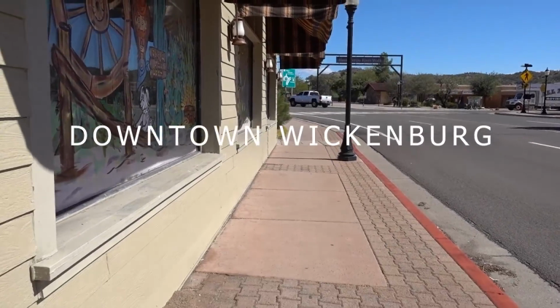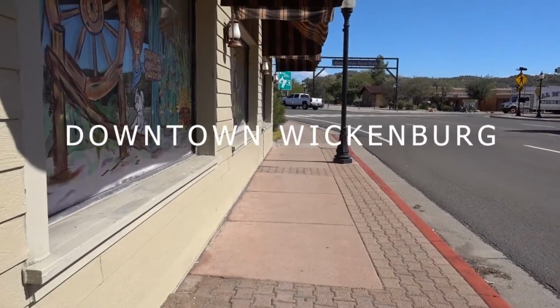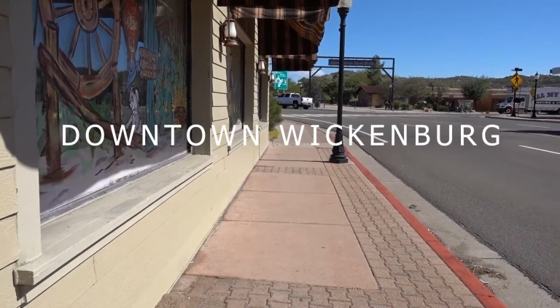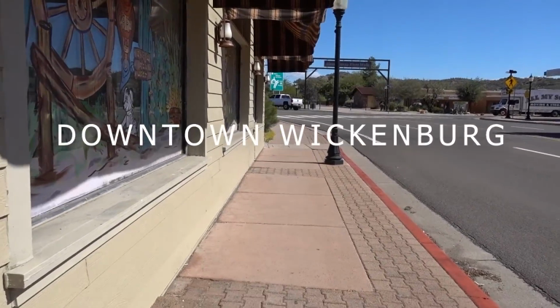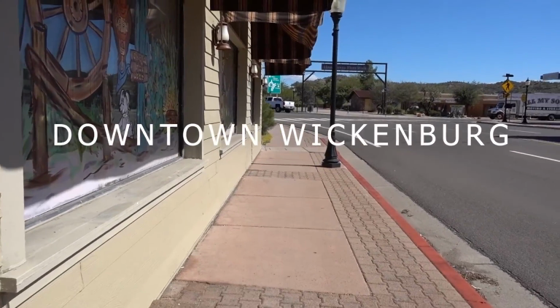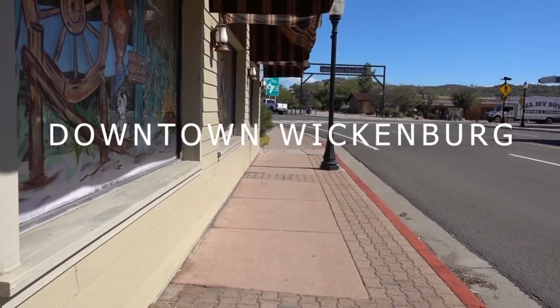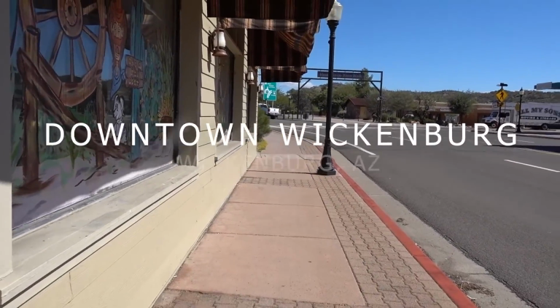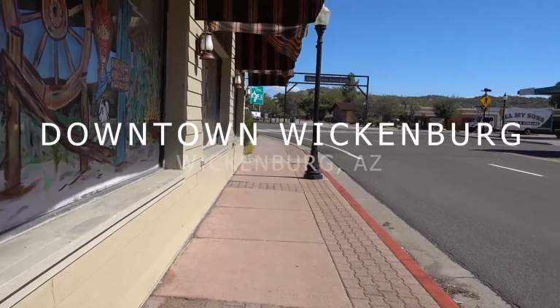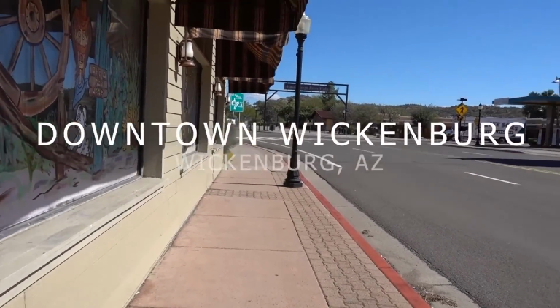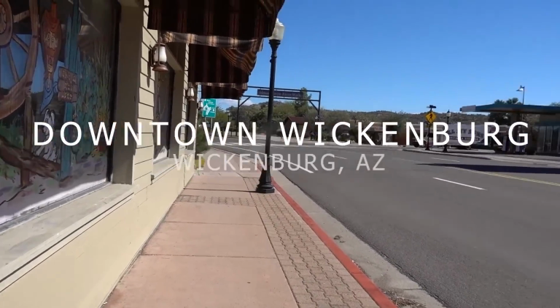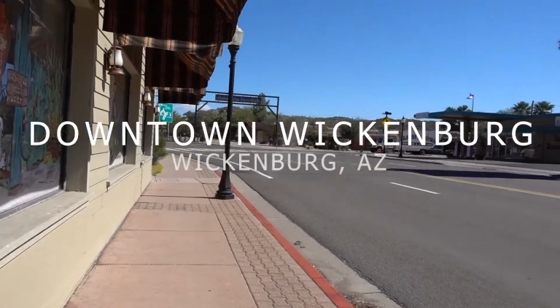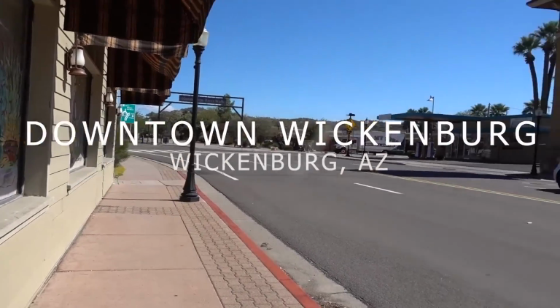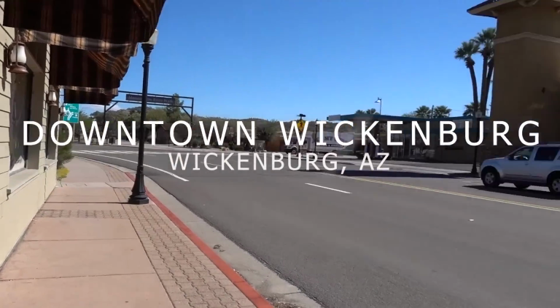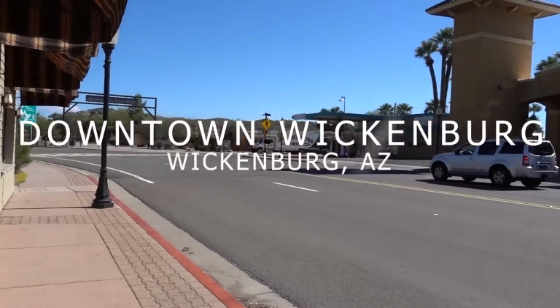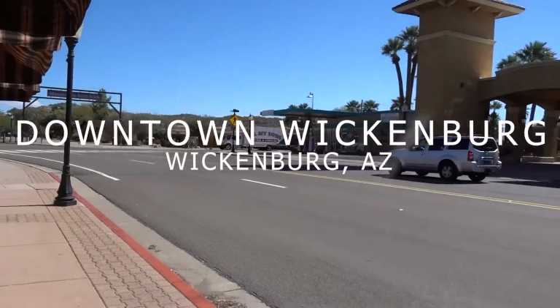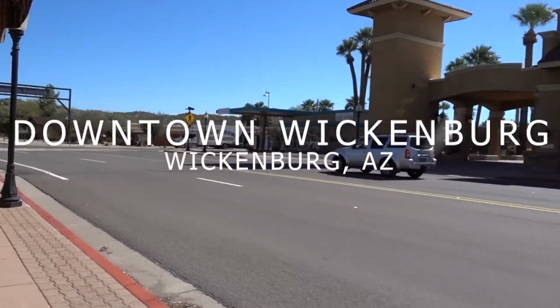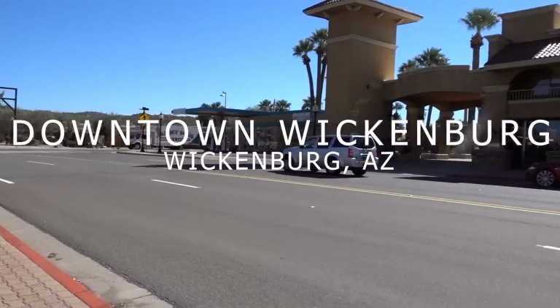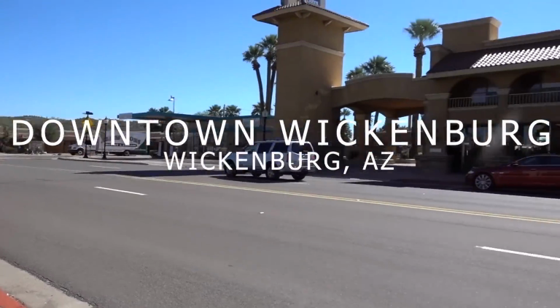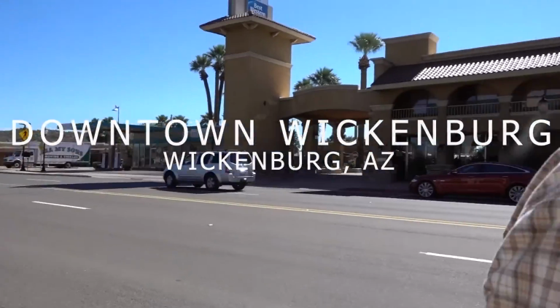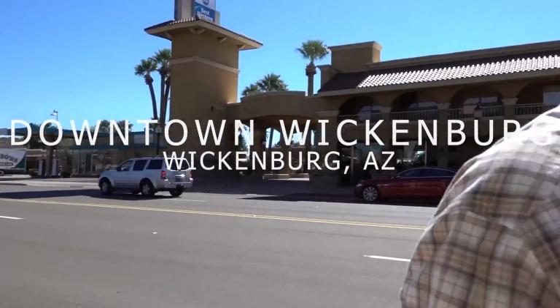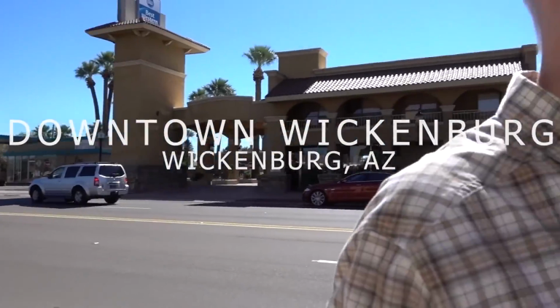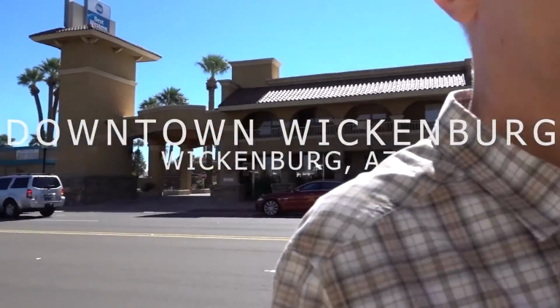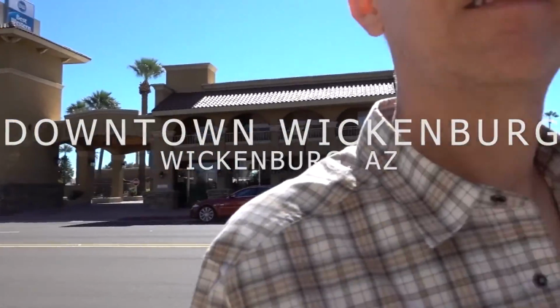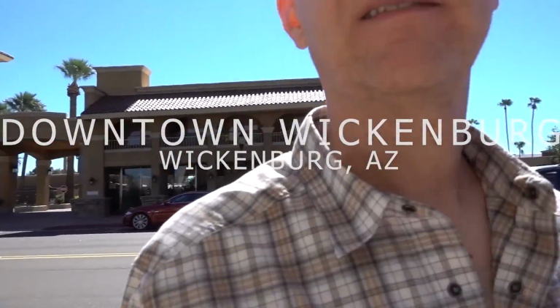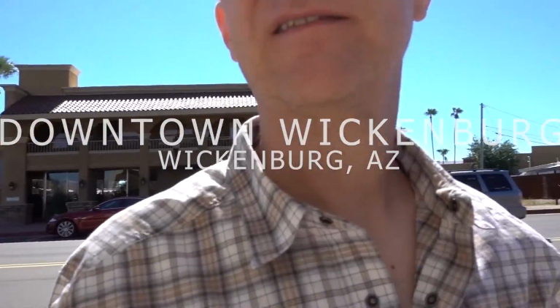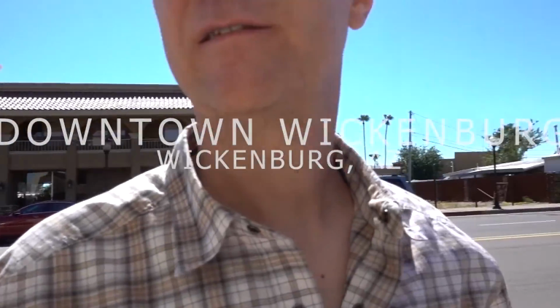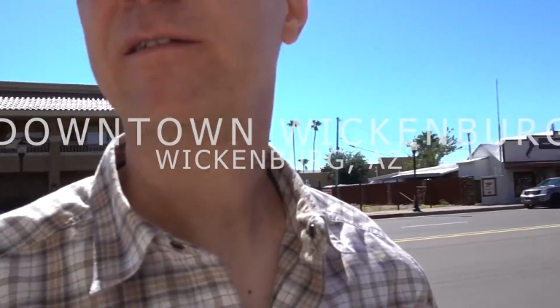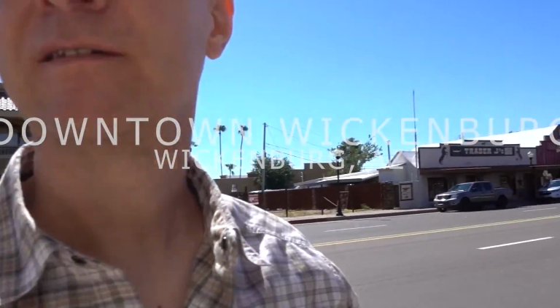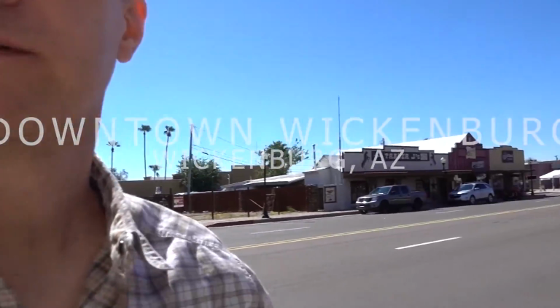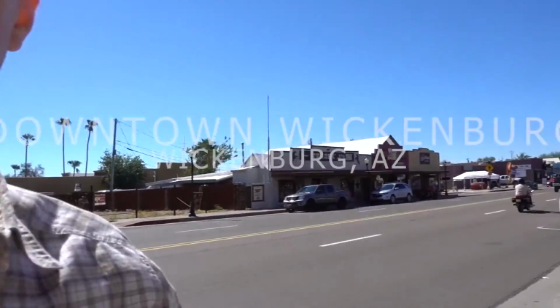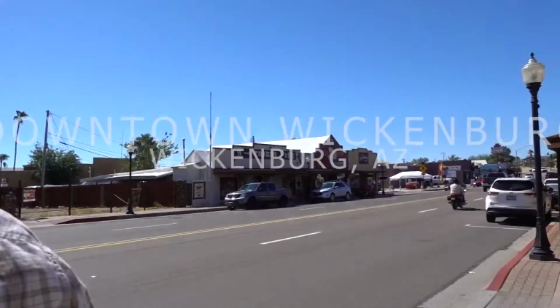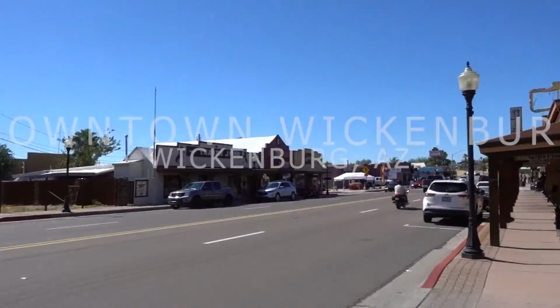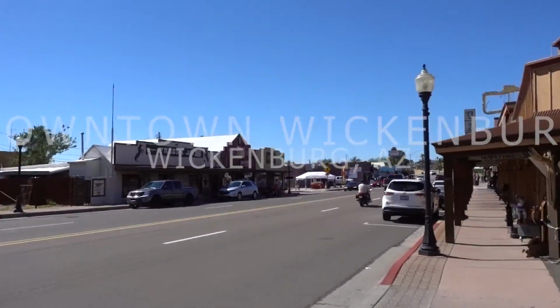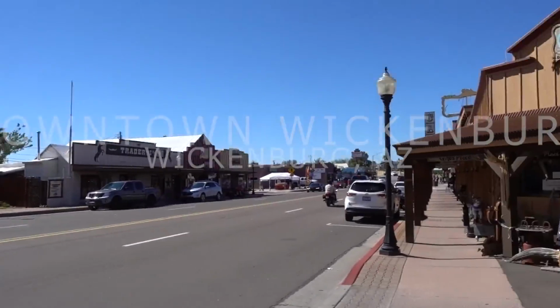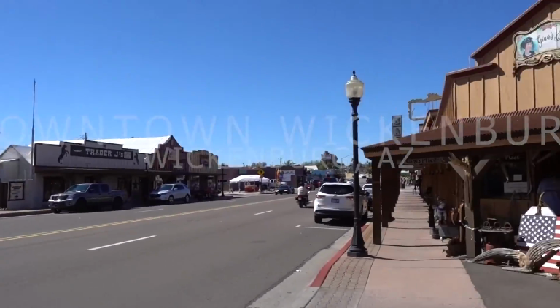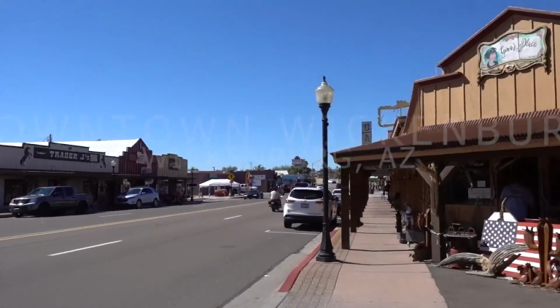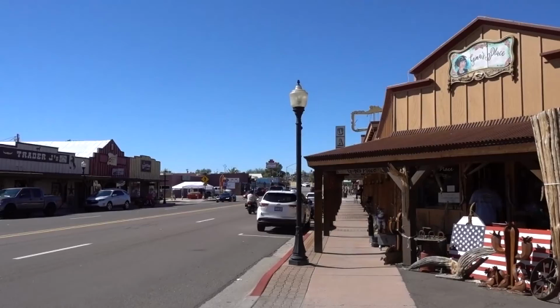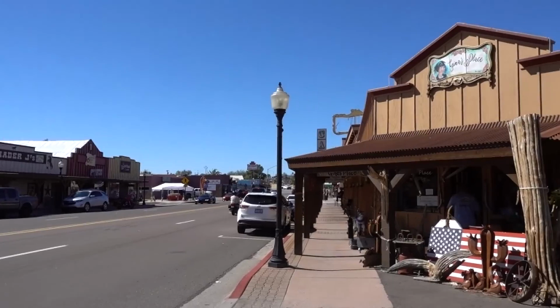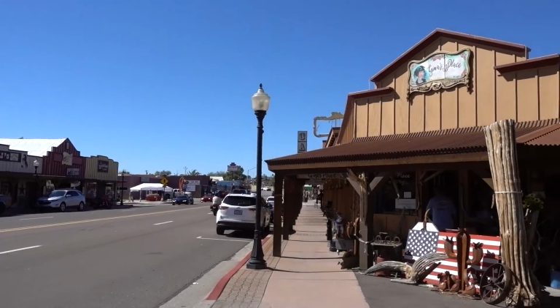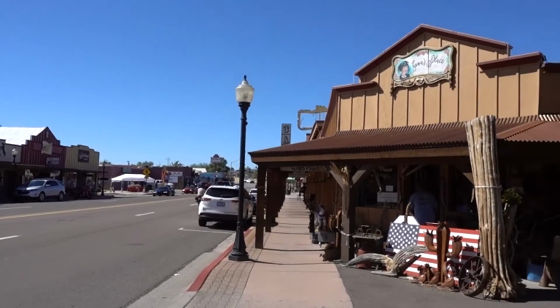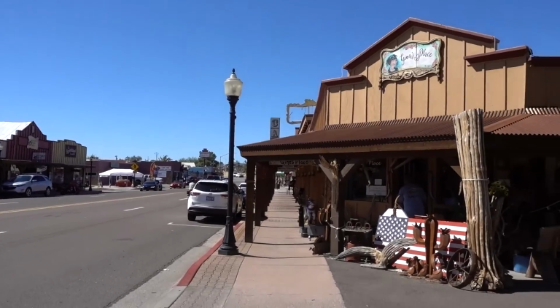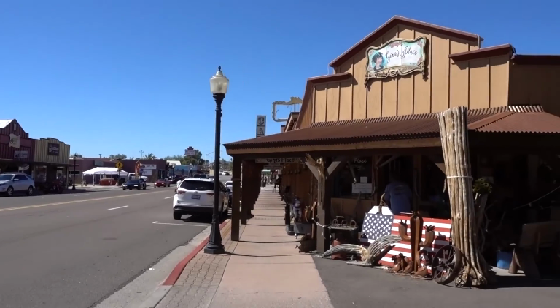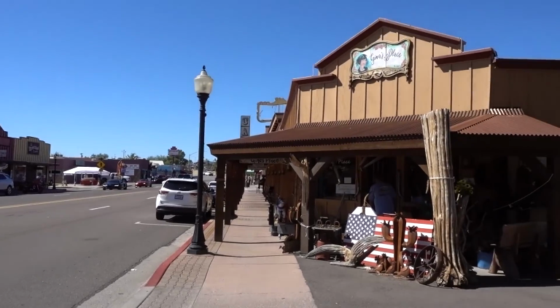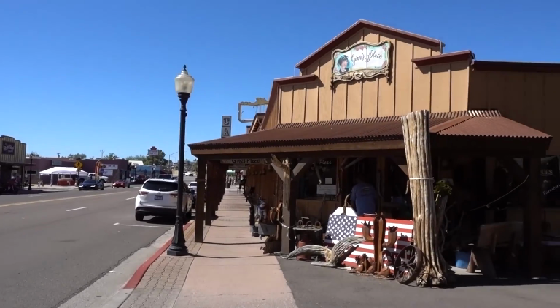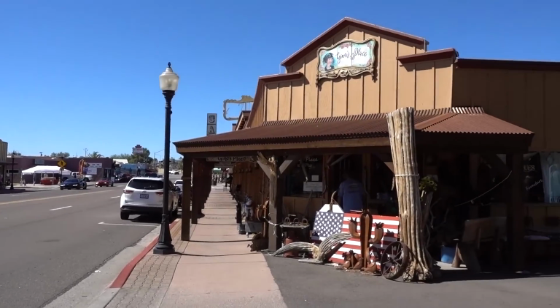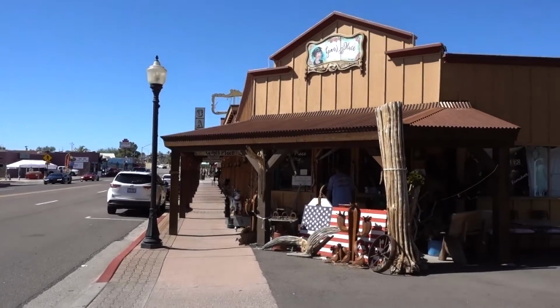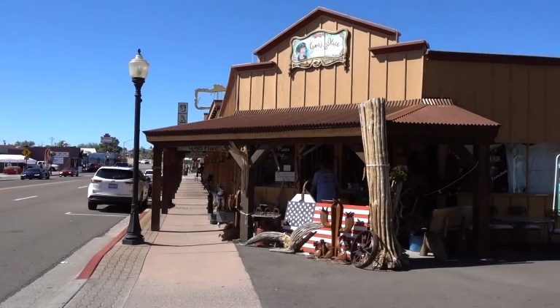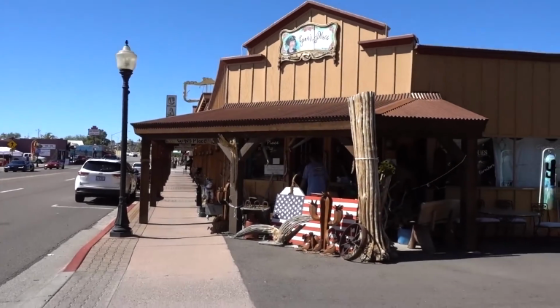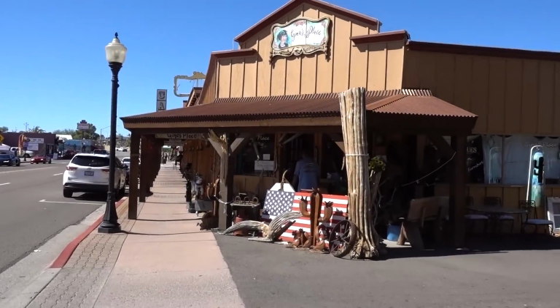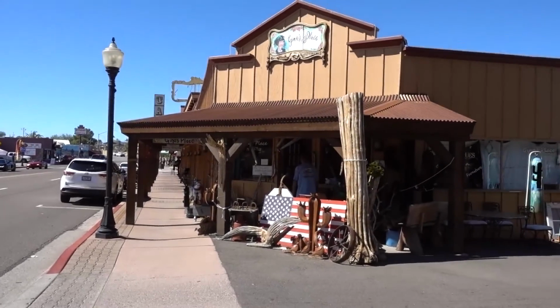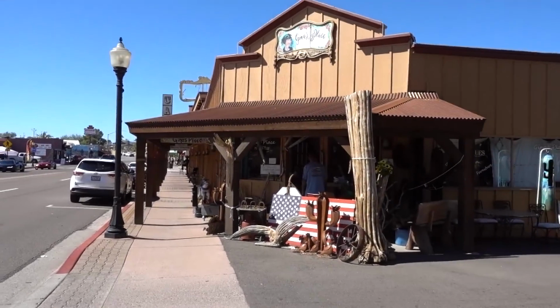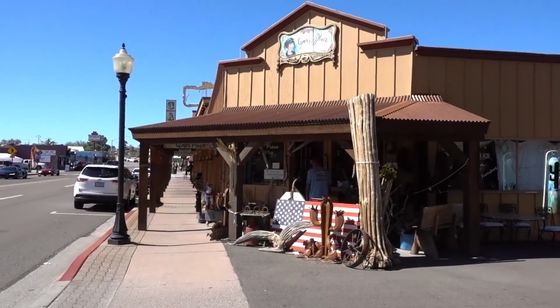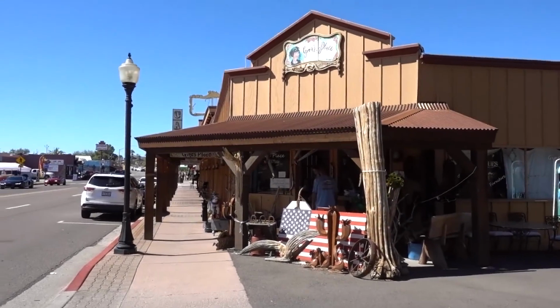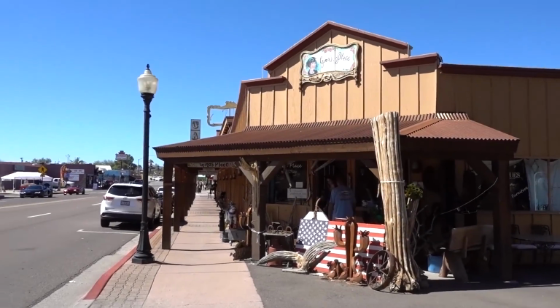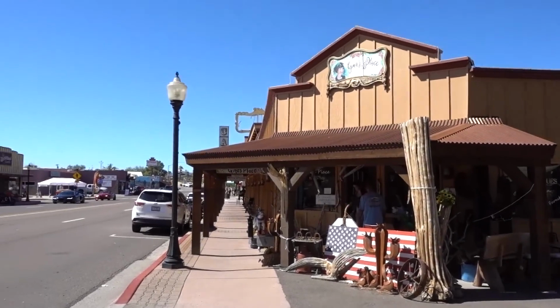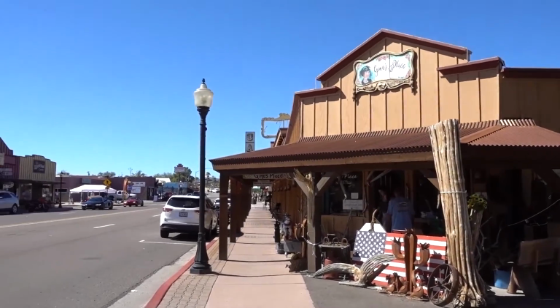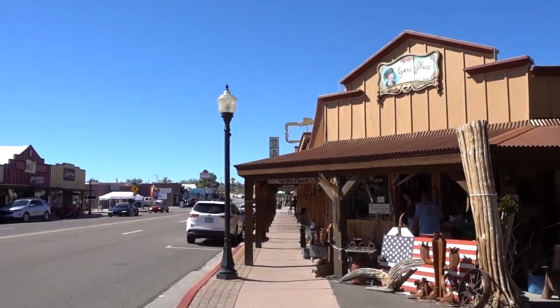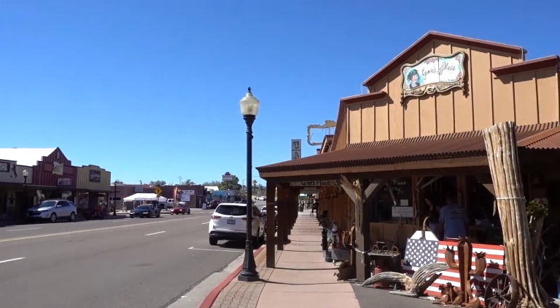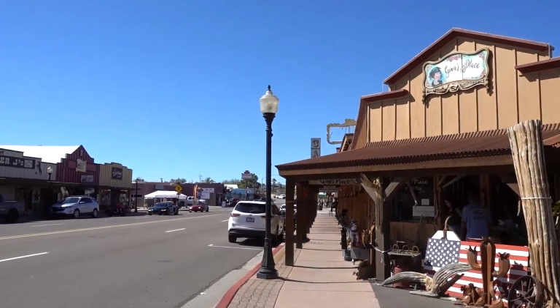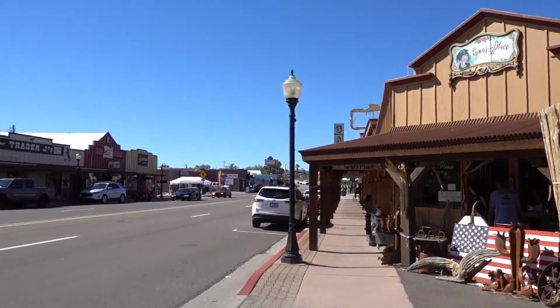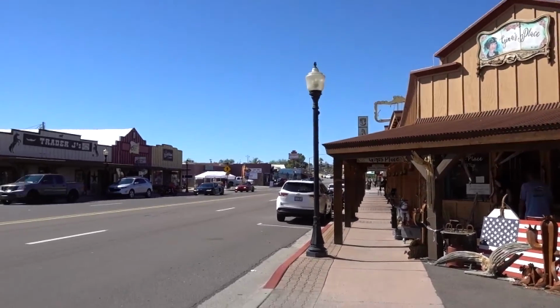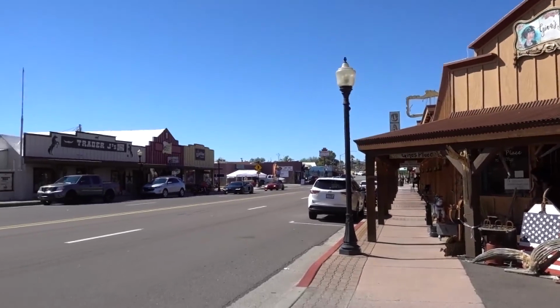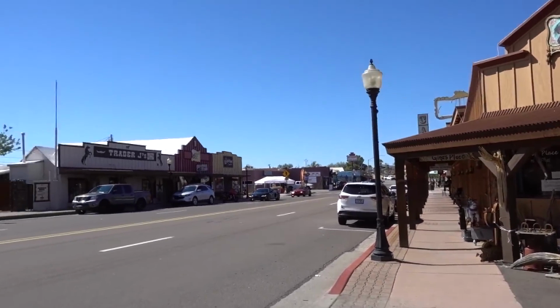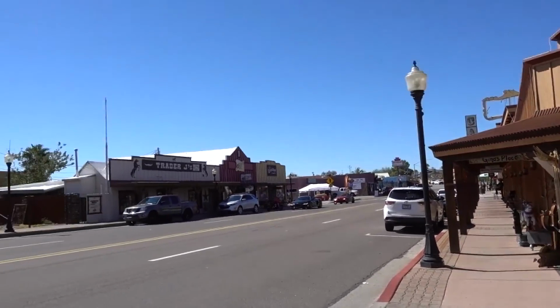So this is downtown Wittensburg. Lots of antique stores, lots of old buildings.